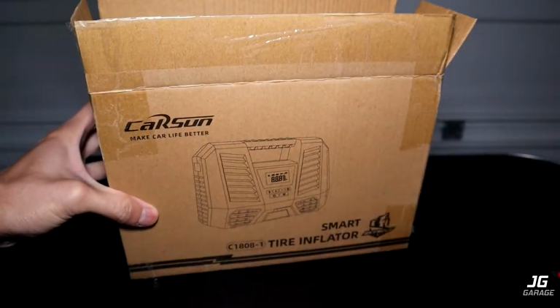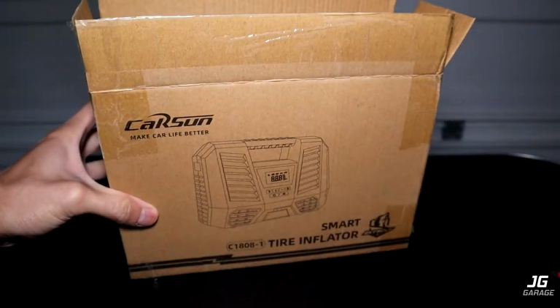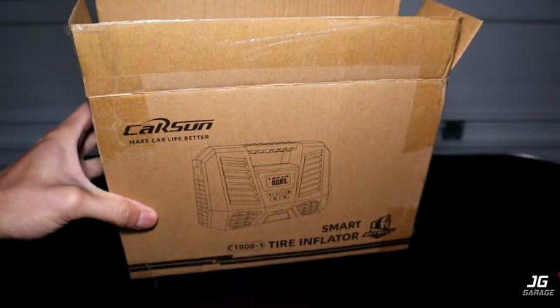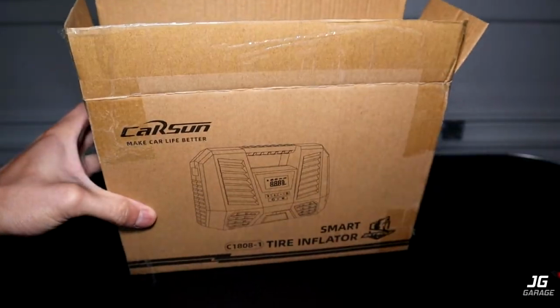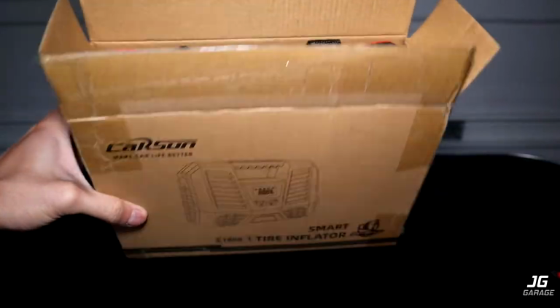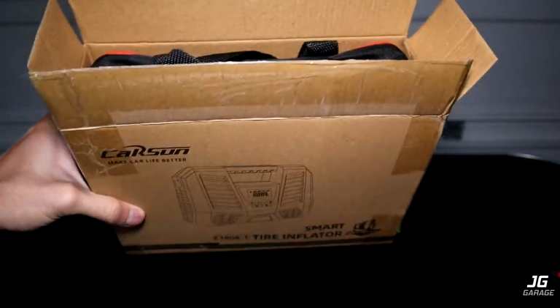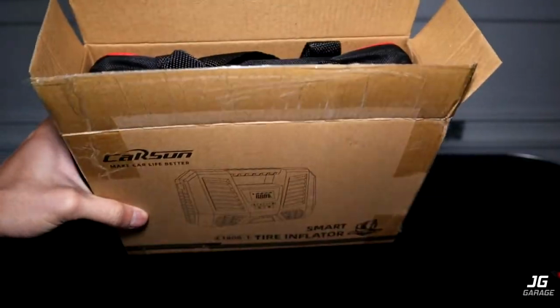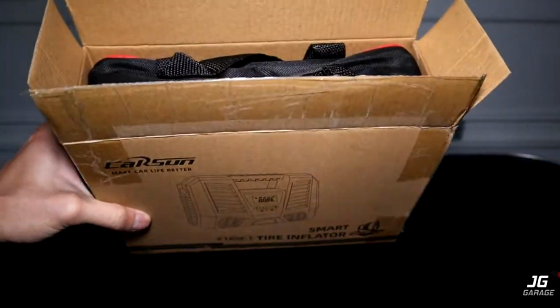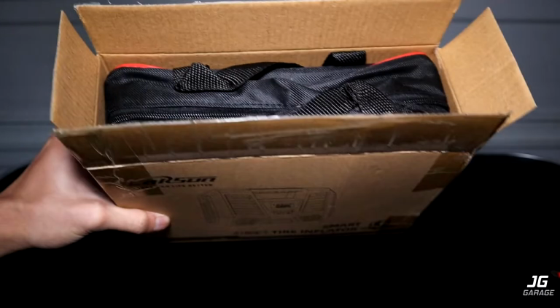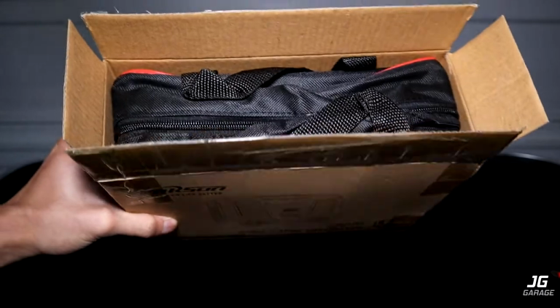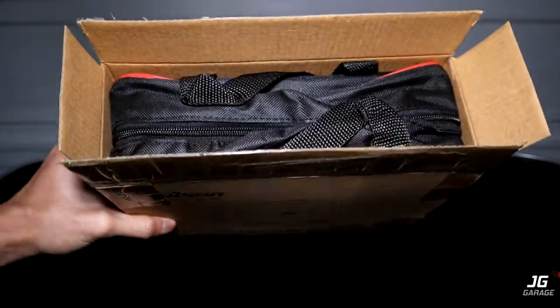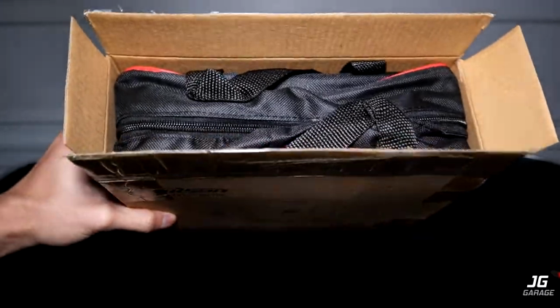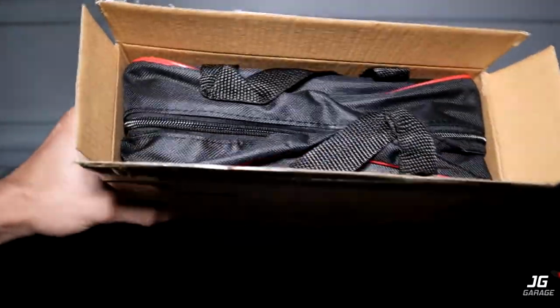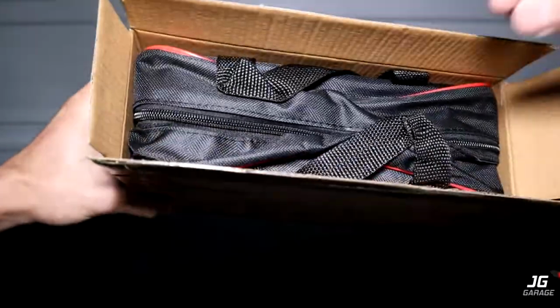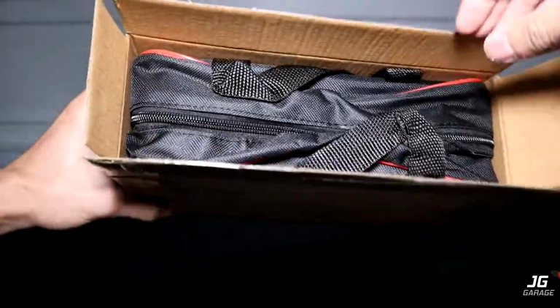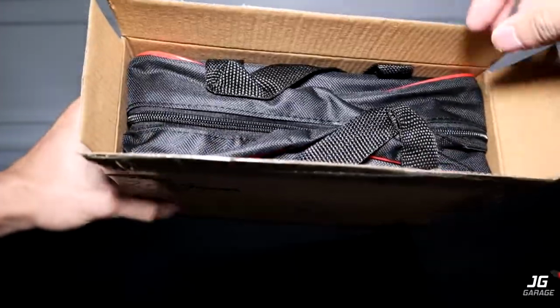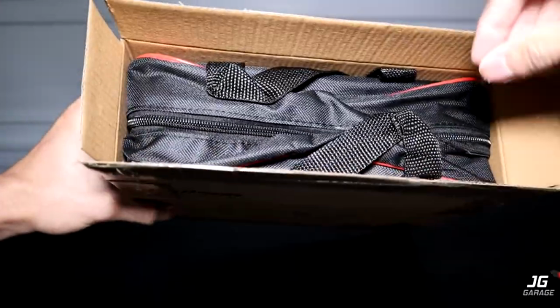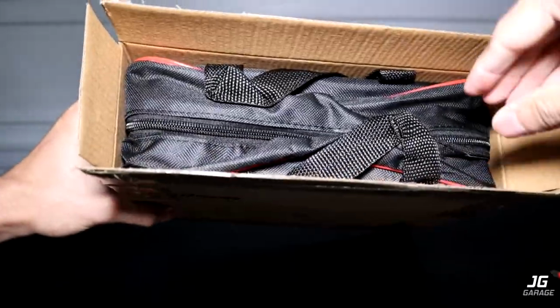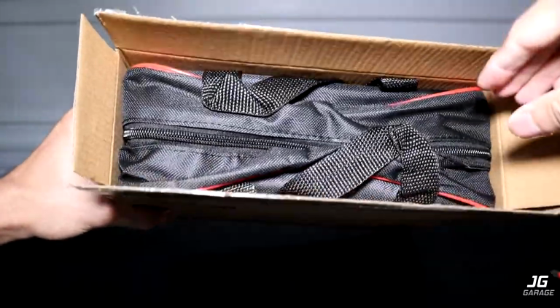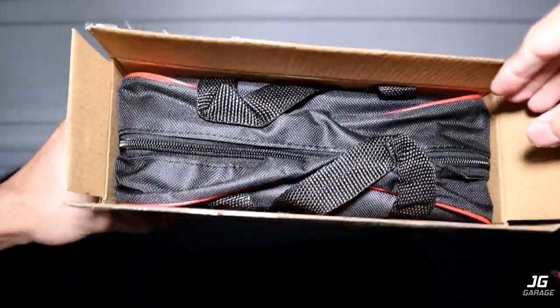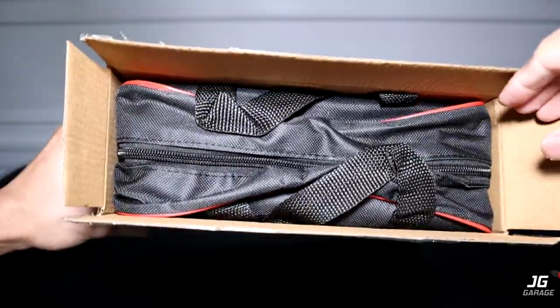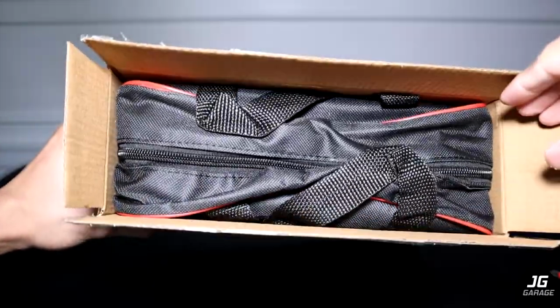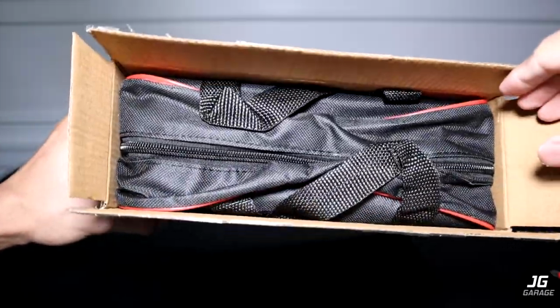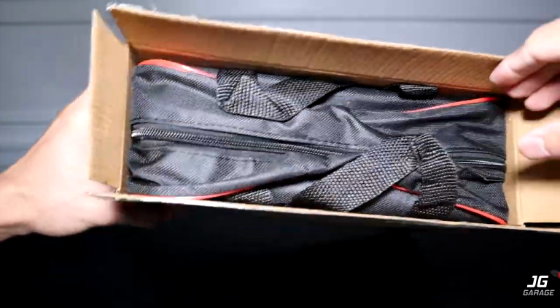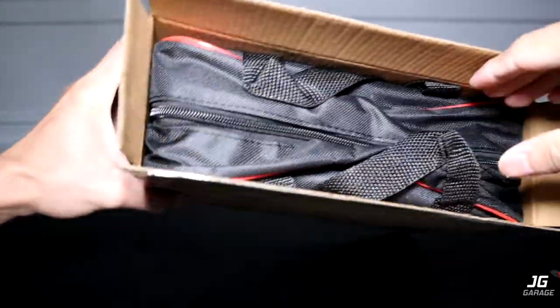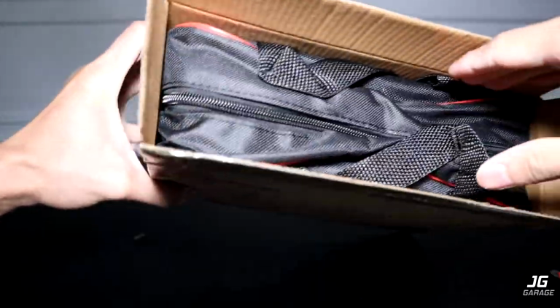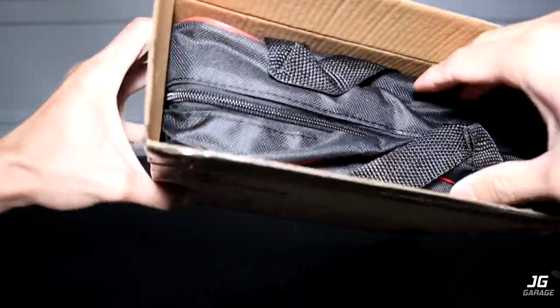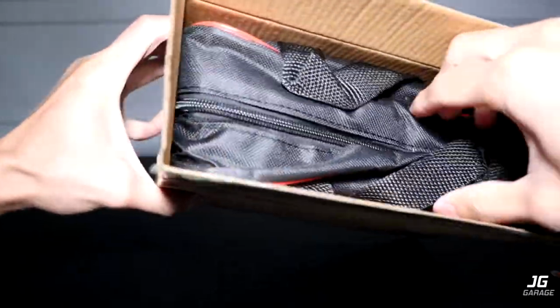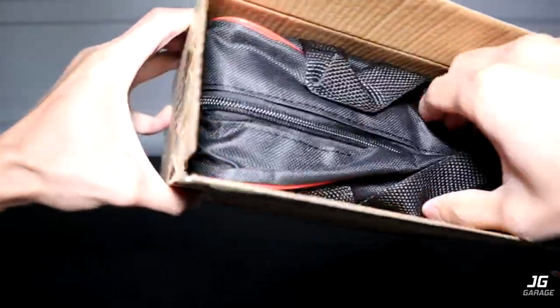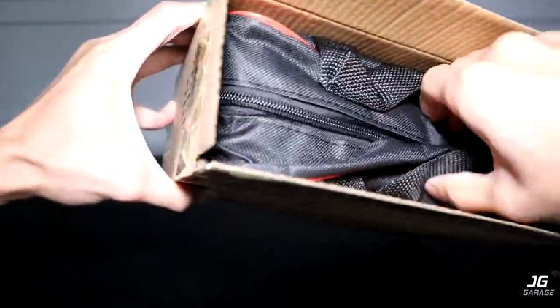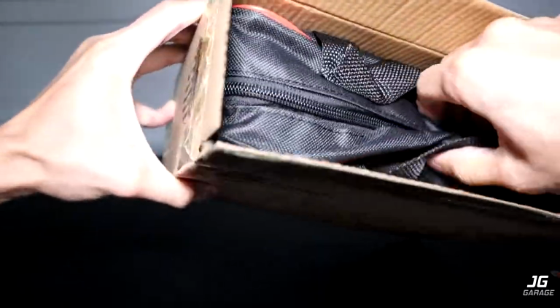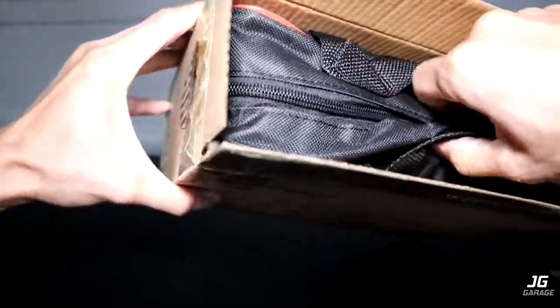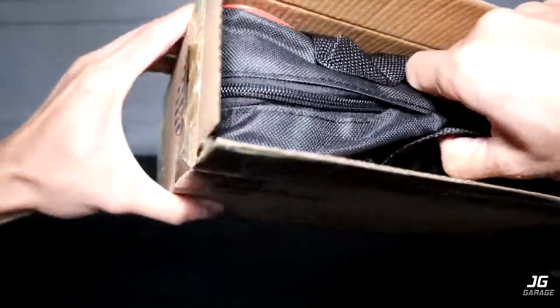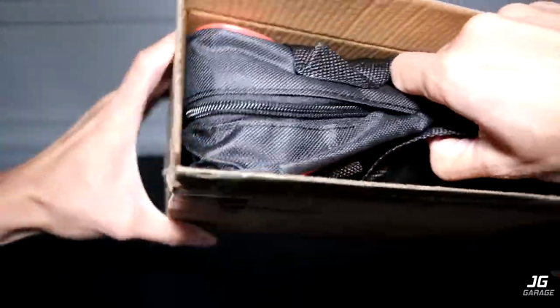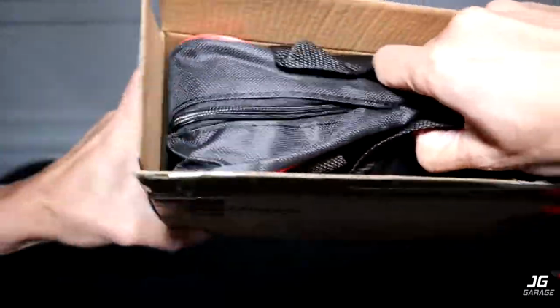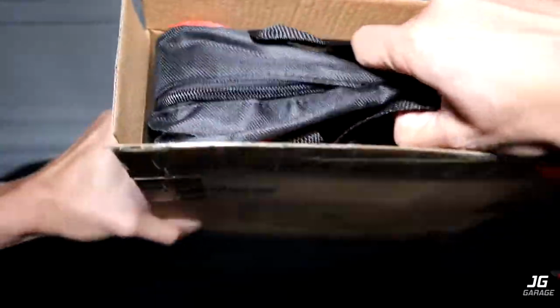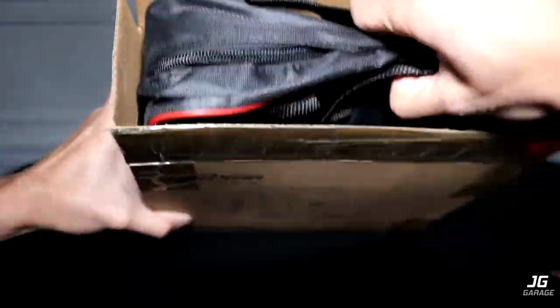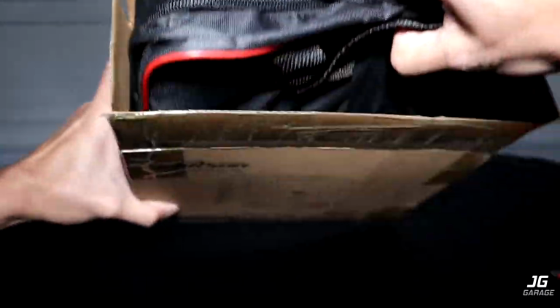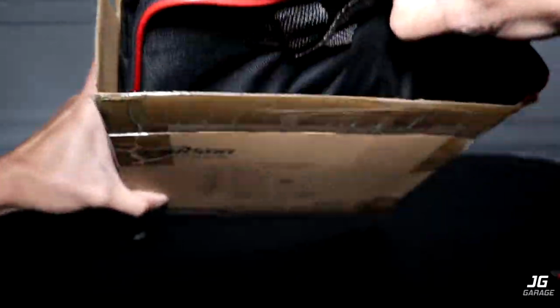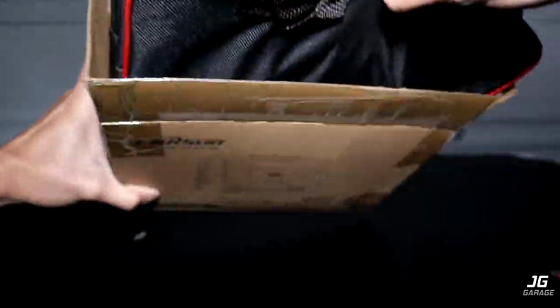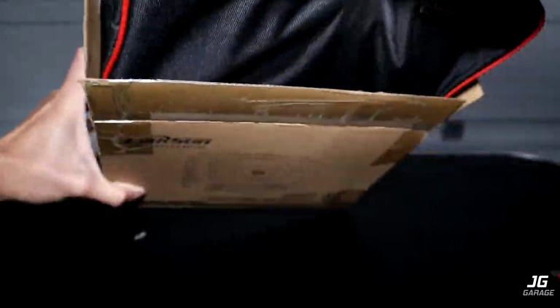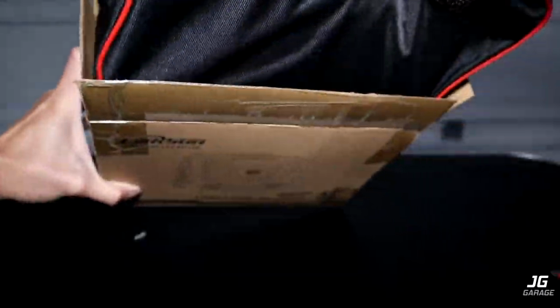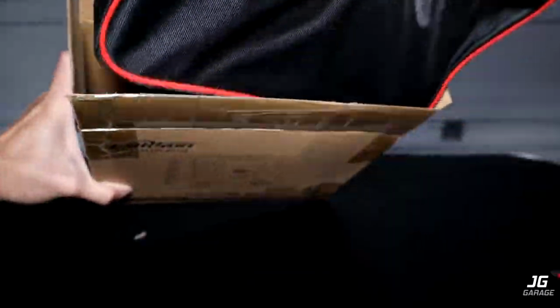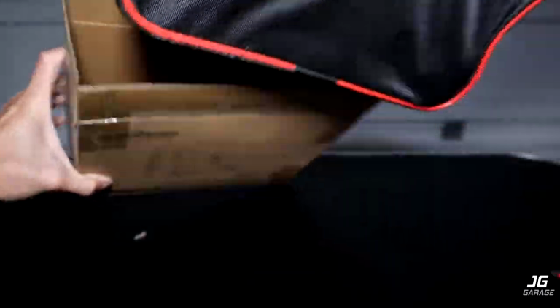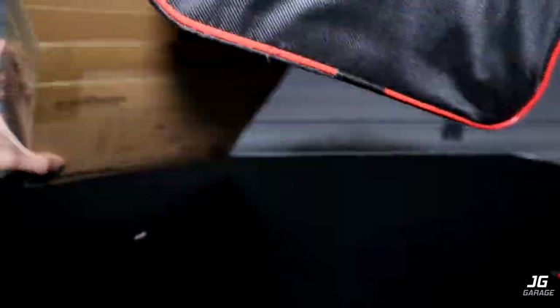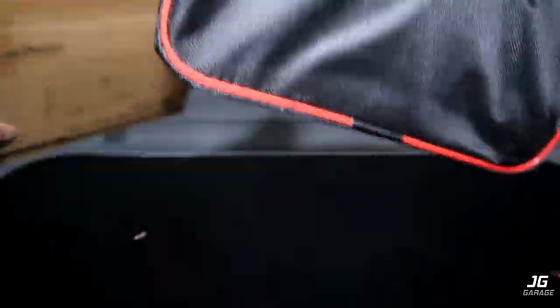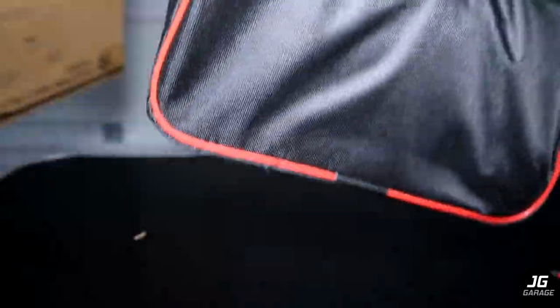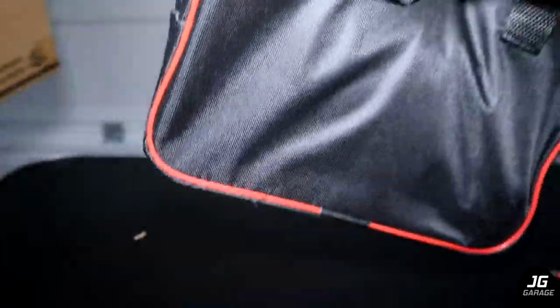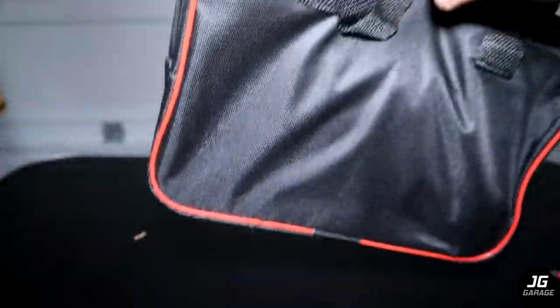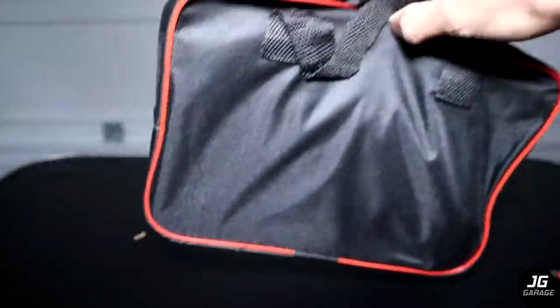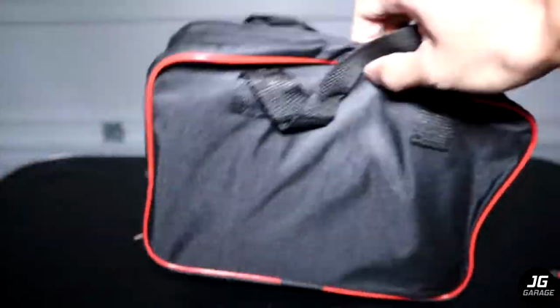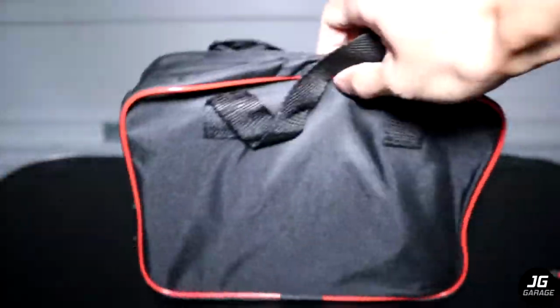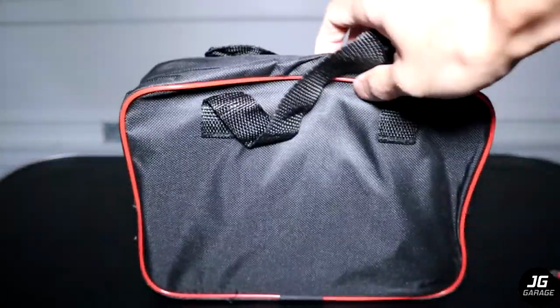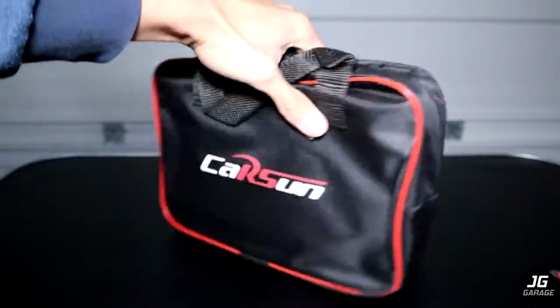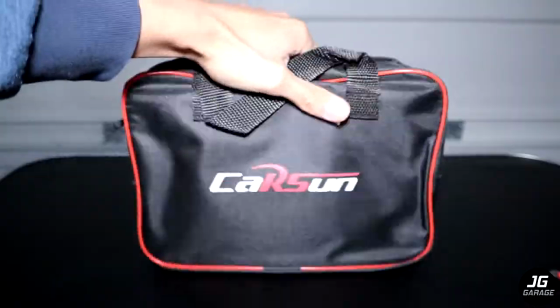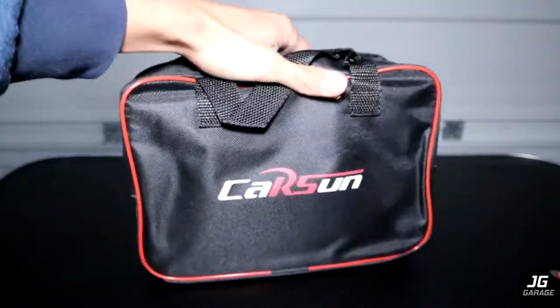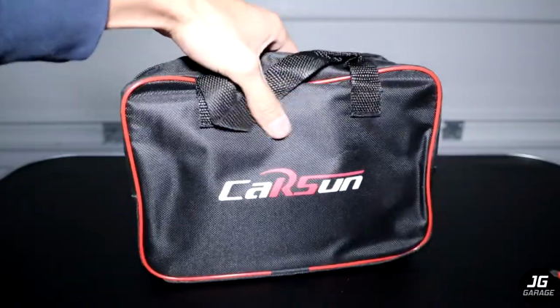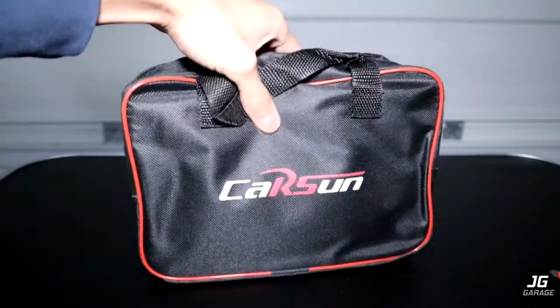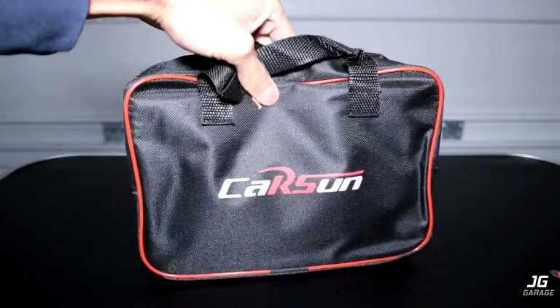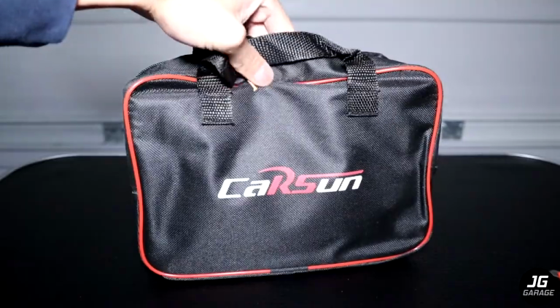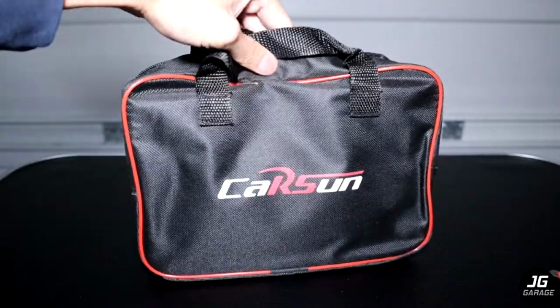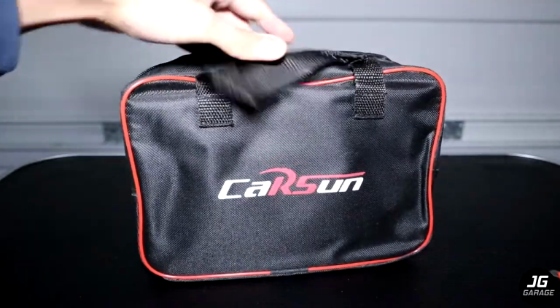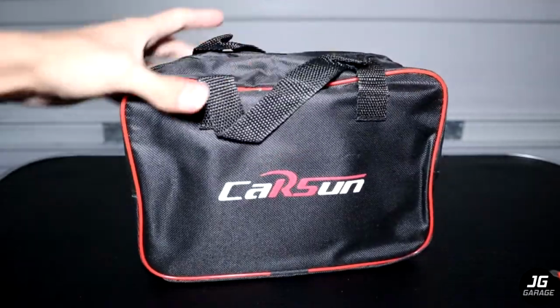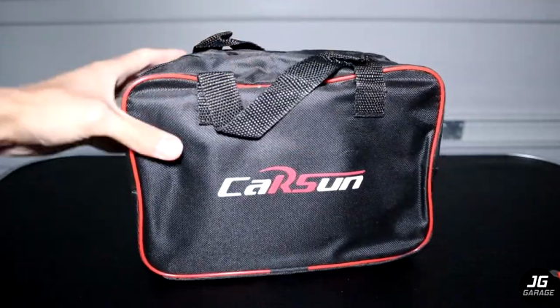So upon opening the box, it looks like everything is inside a bag. I actually didn't know that it came with a bag, but it's nice to have so I can easily store it in the trunk.